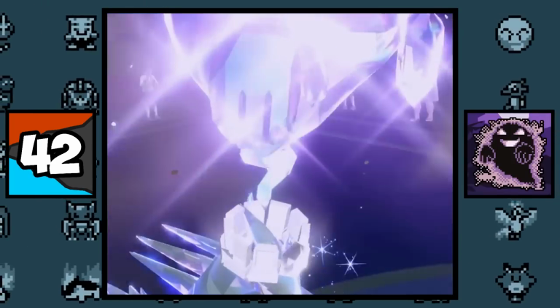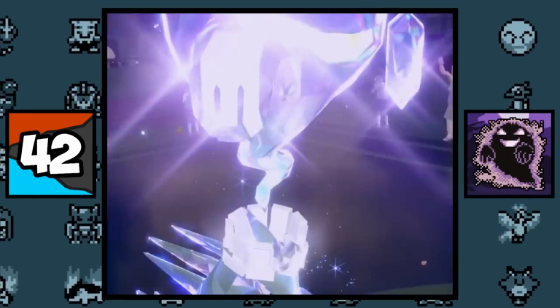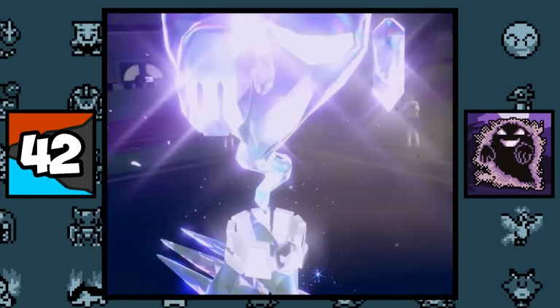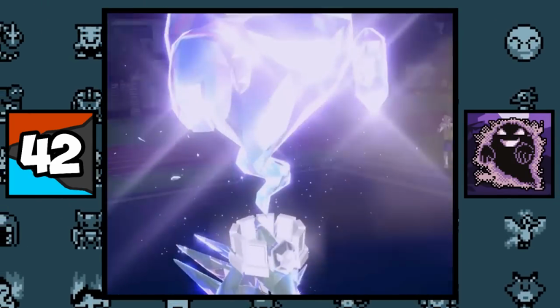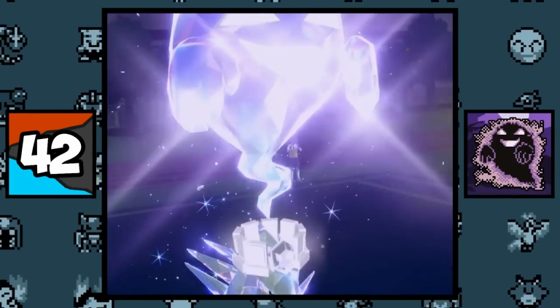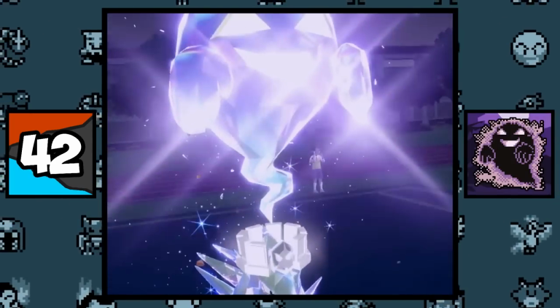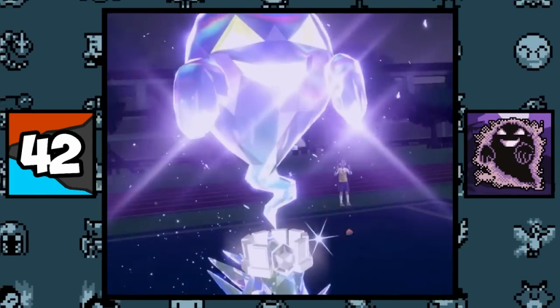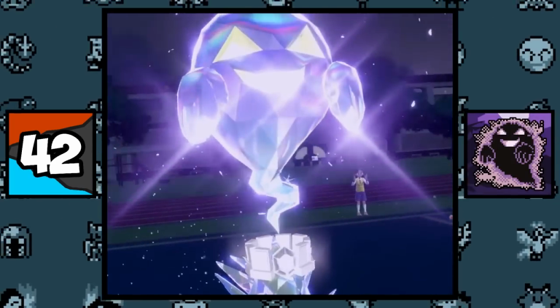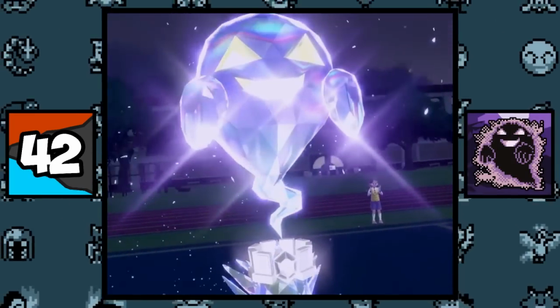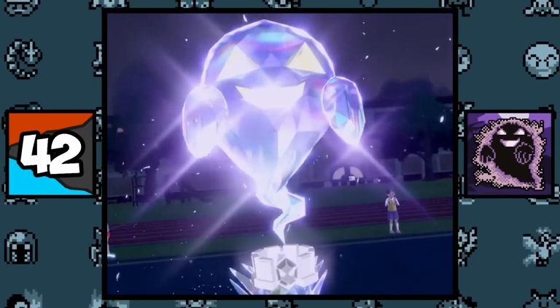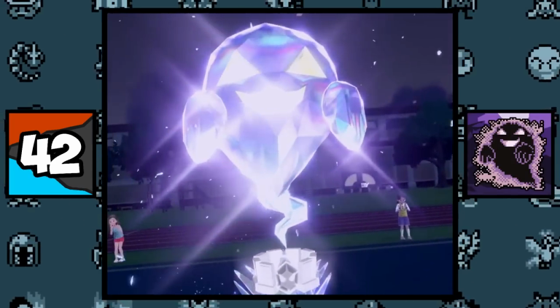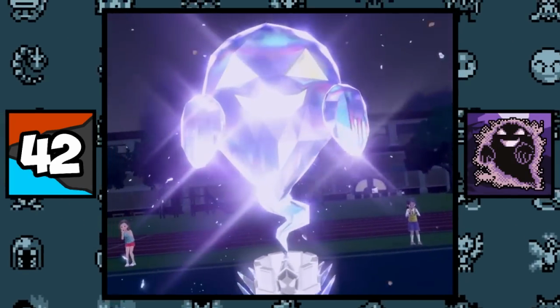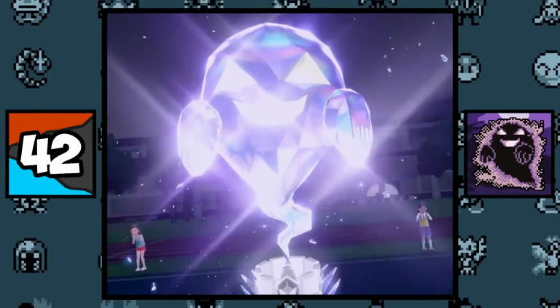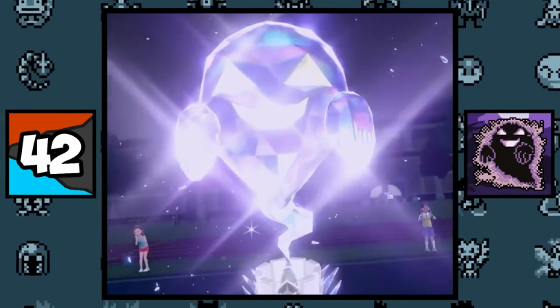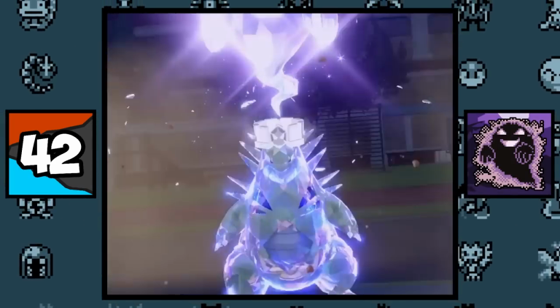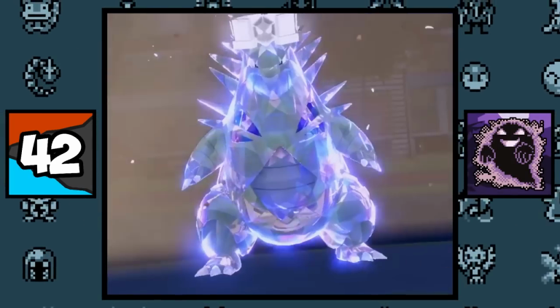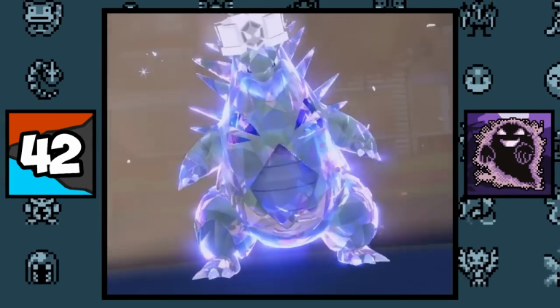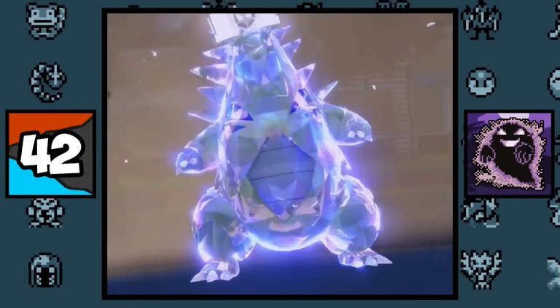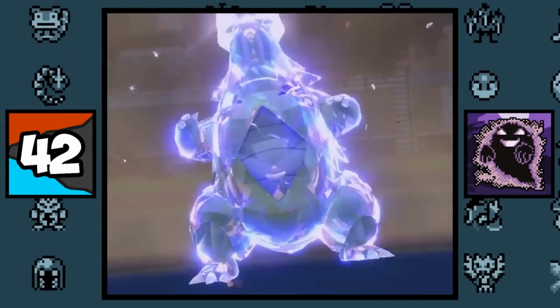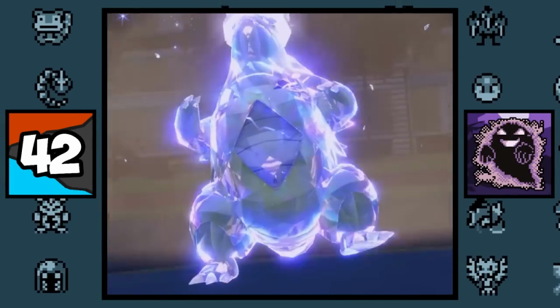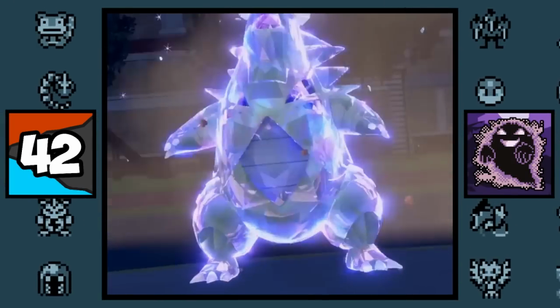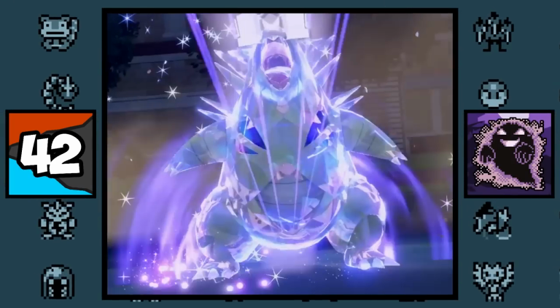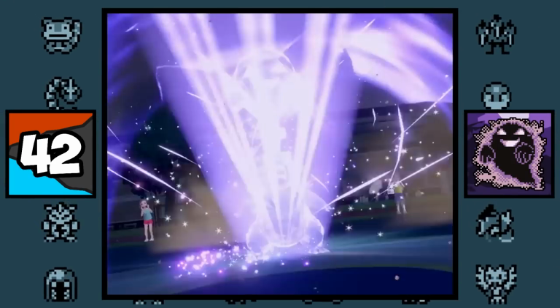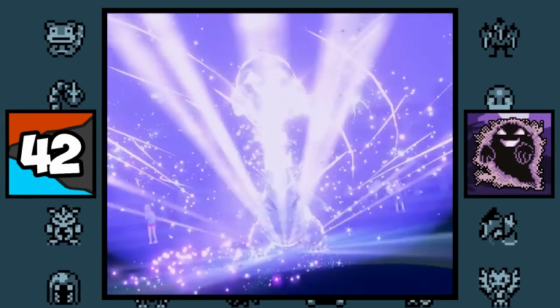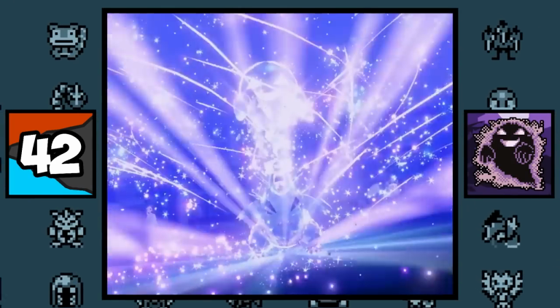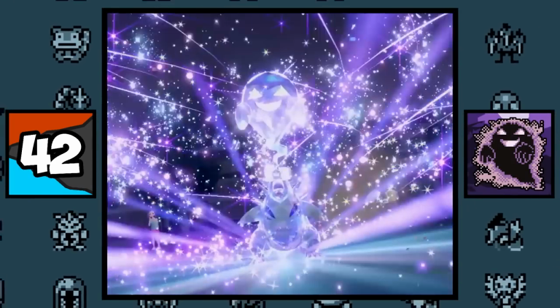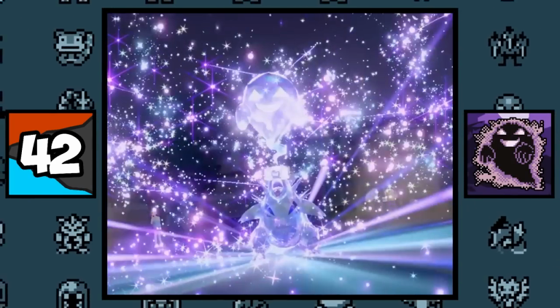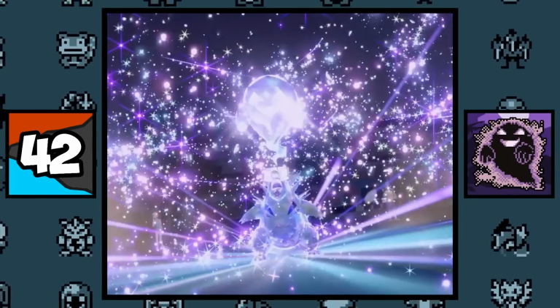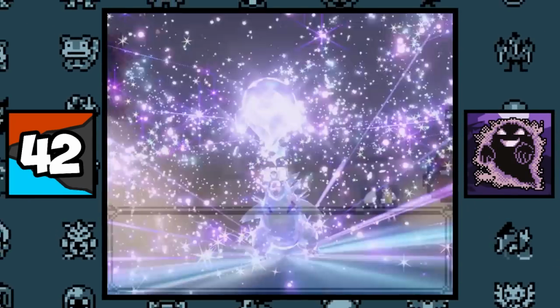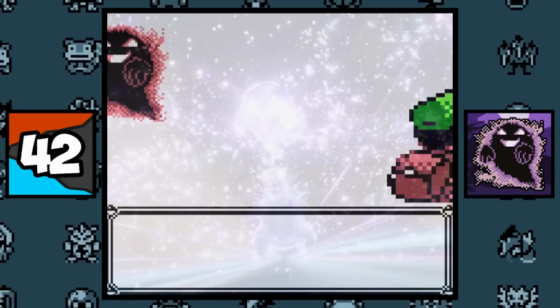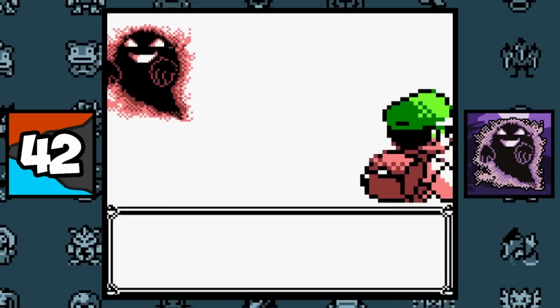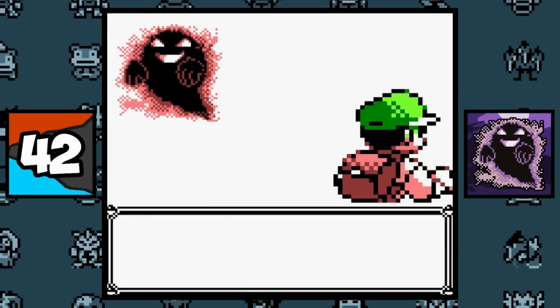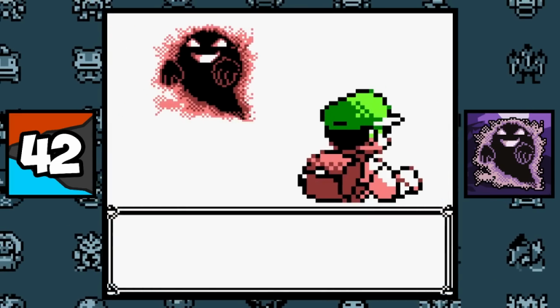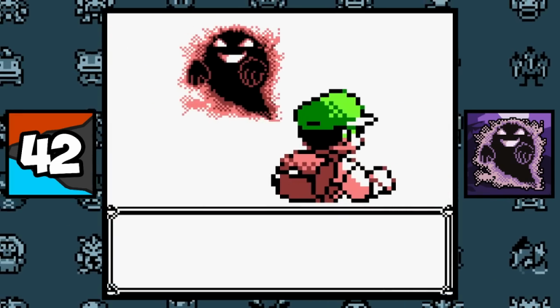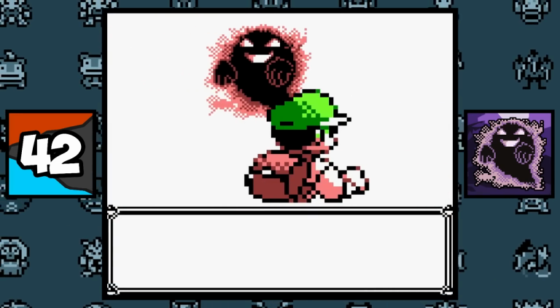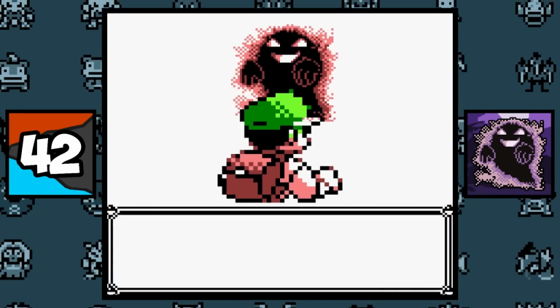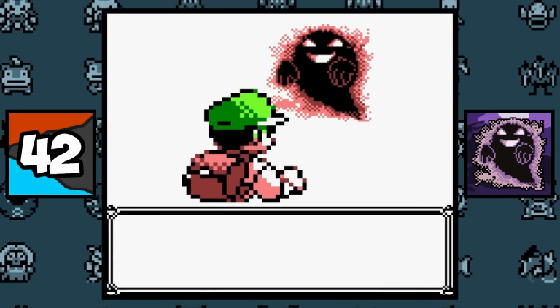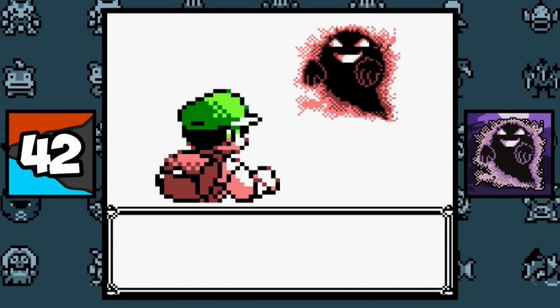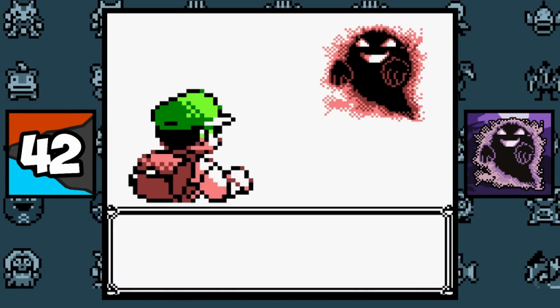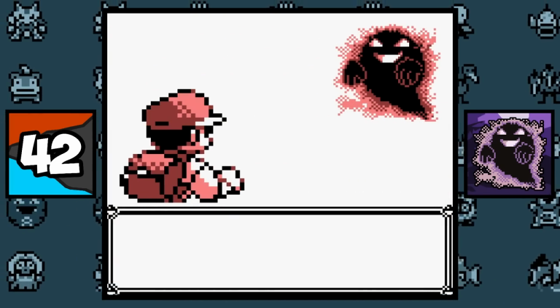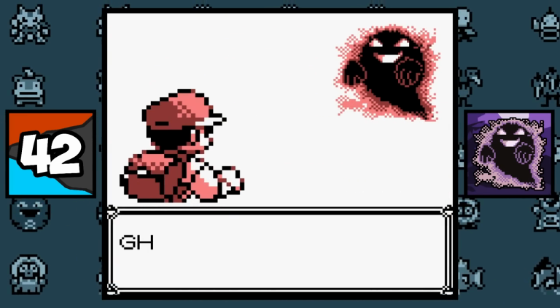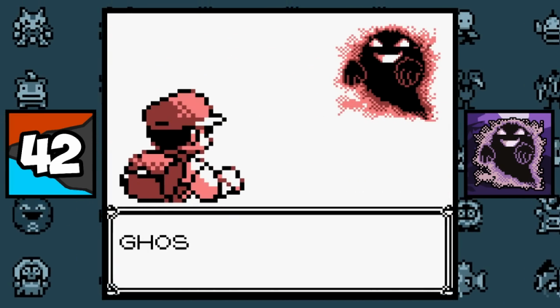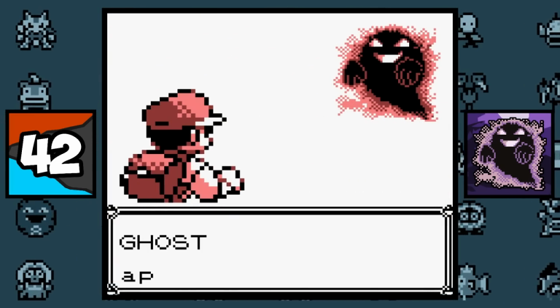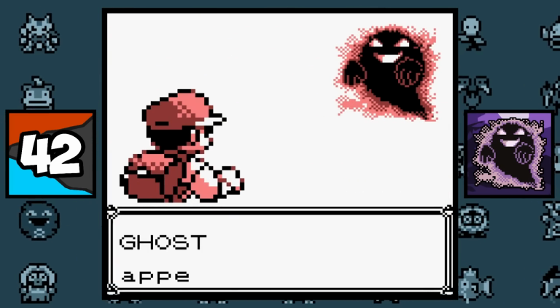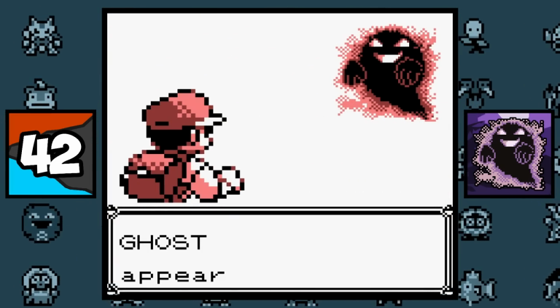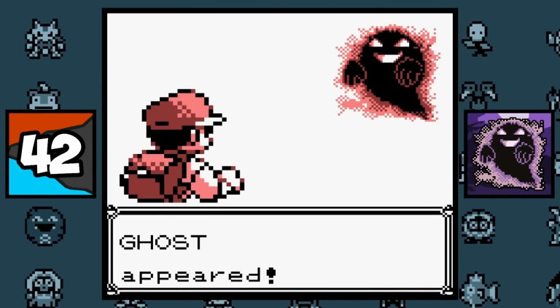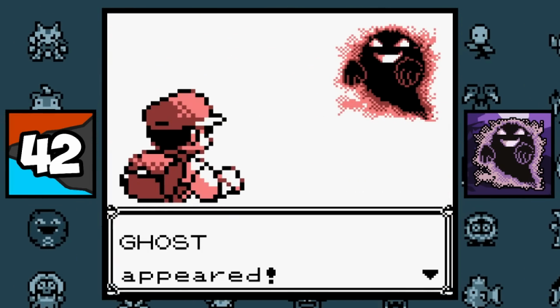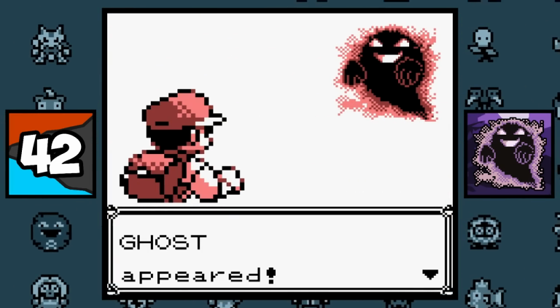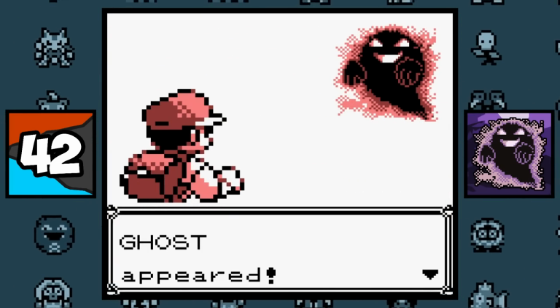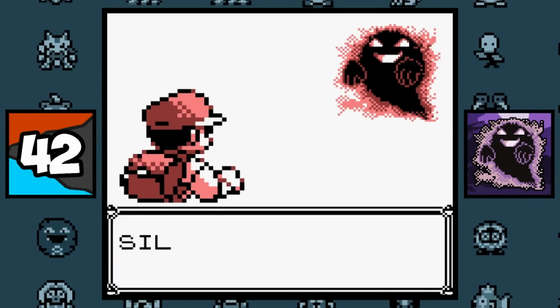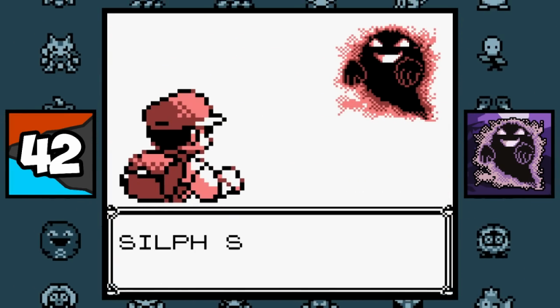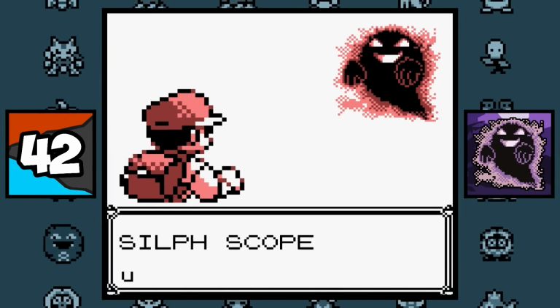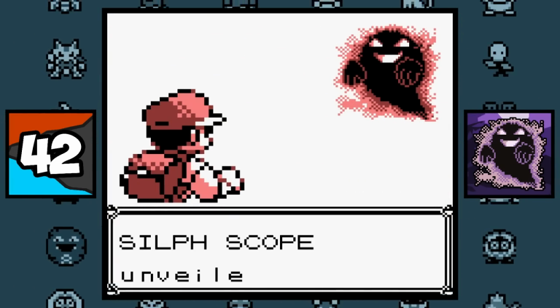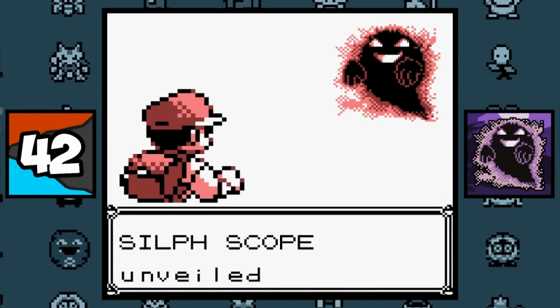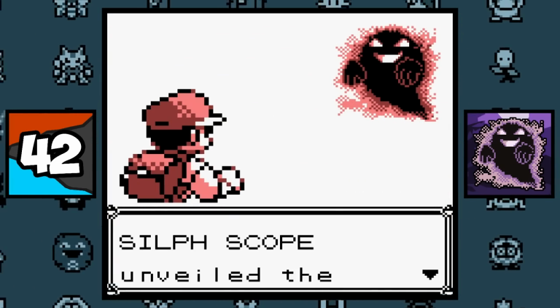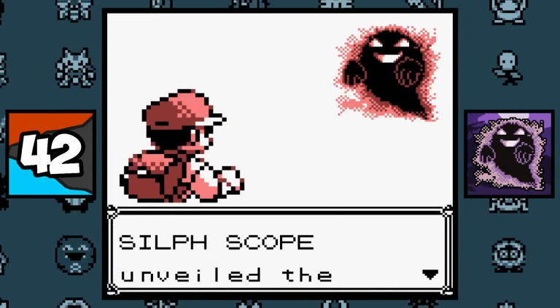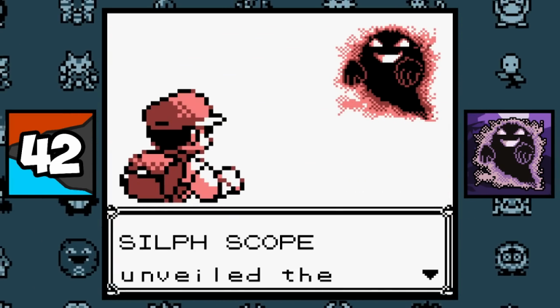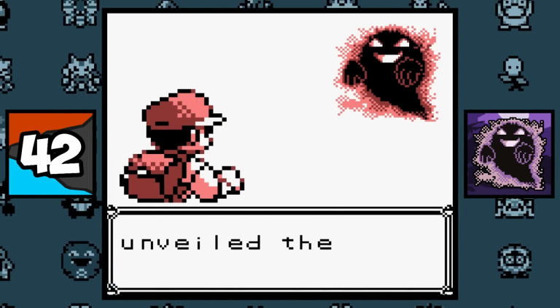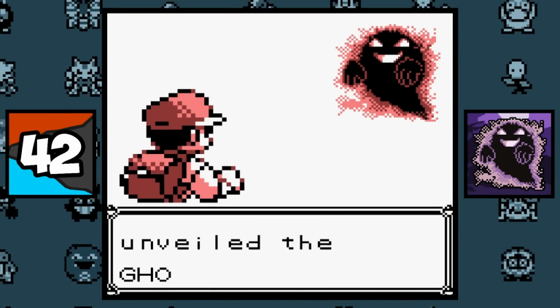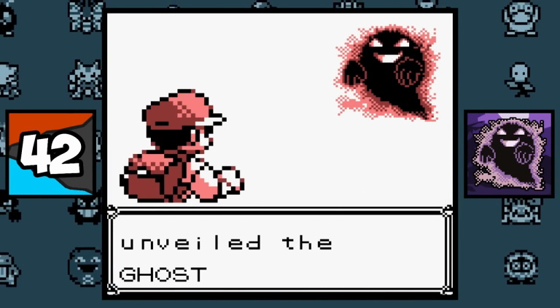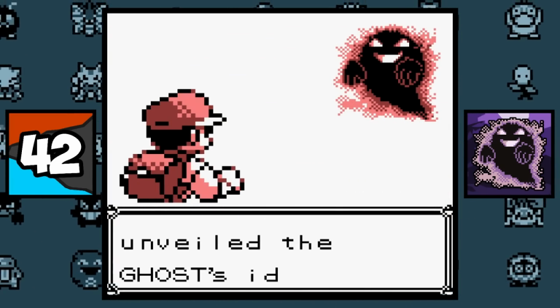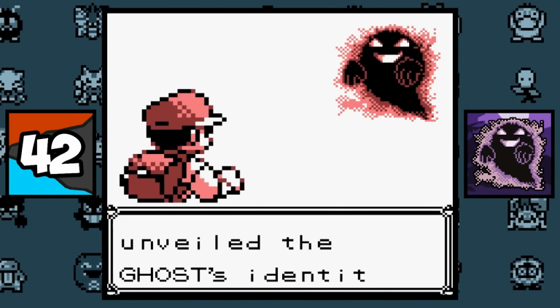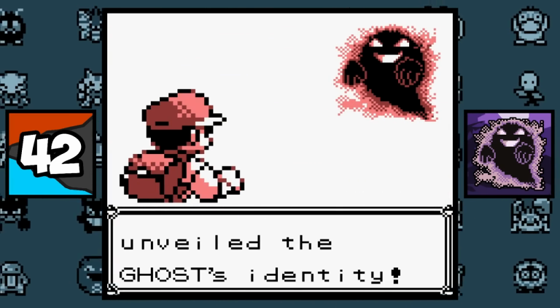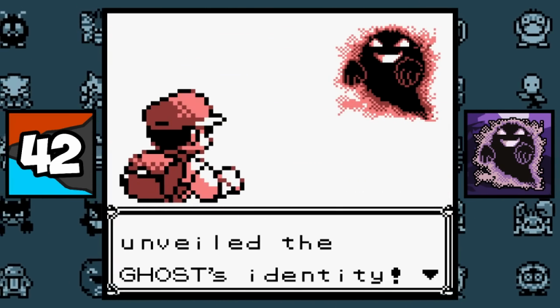The Ghost Tera-type Still Form in Pokemon Scarlet and Violet features a Generation 1 Unidentified Ghost Sprite from Lavender Tower, which is a pretty cool throwback.